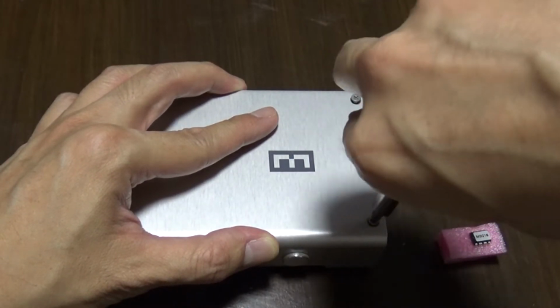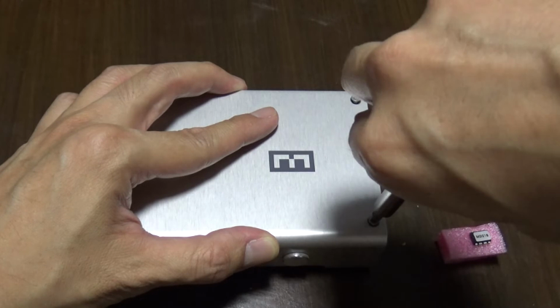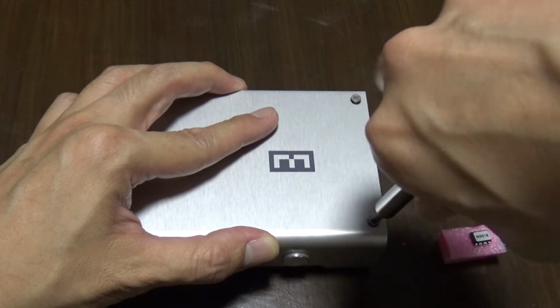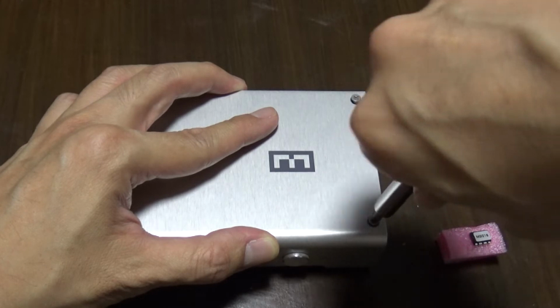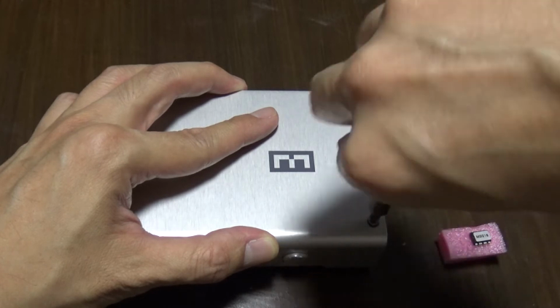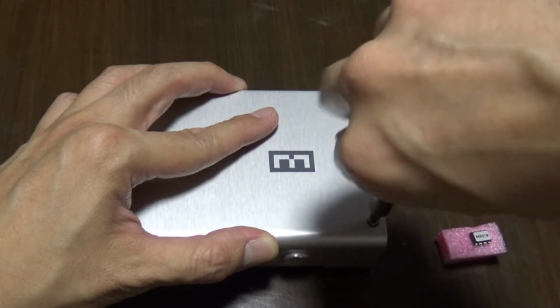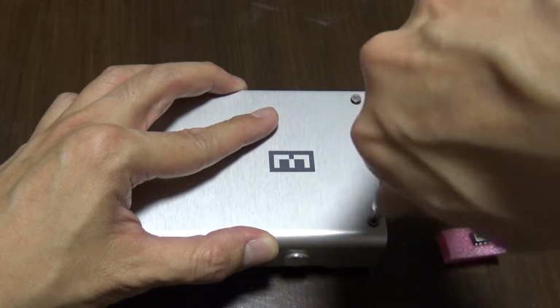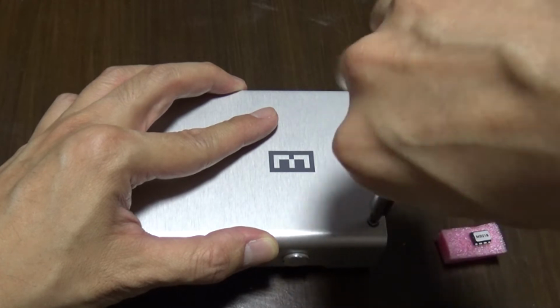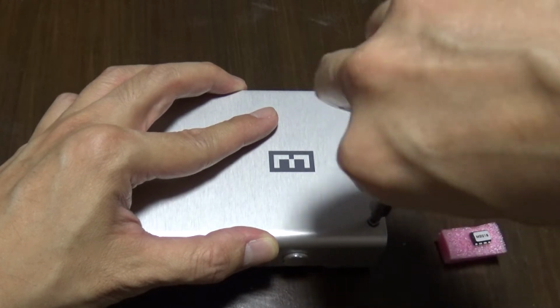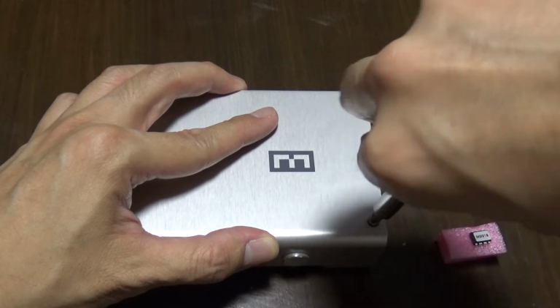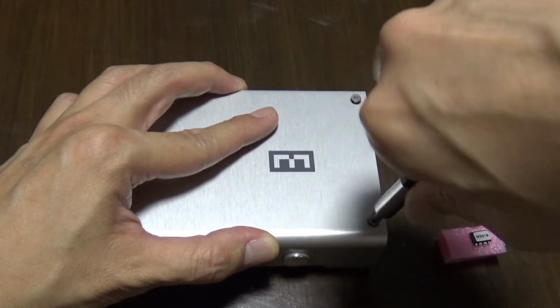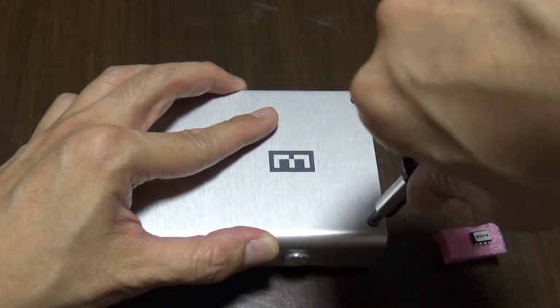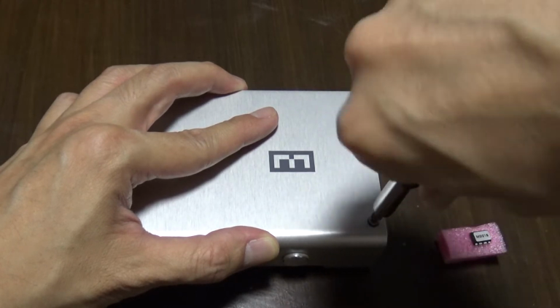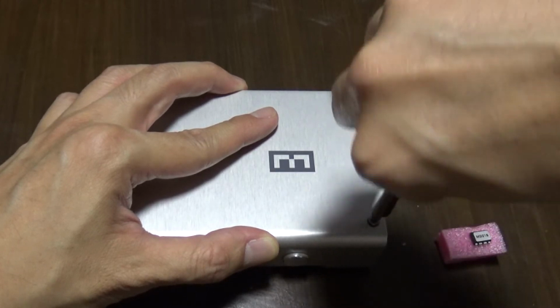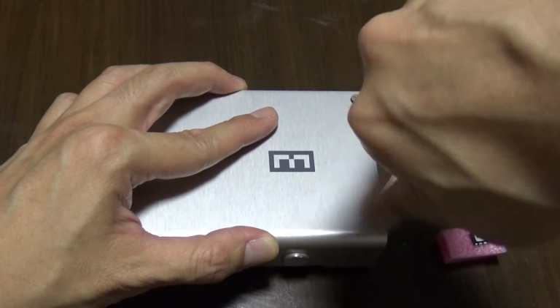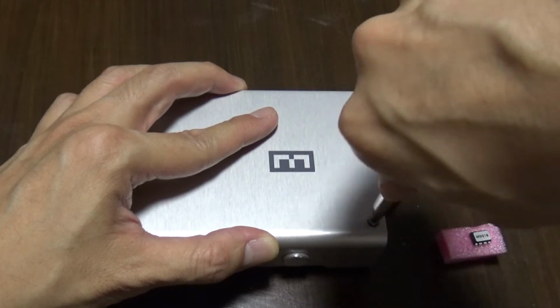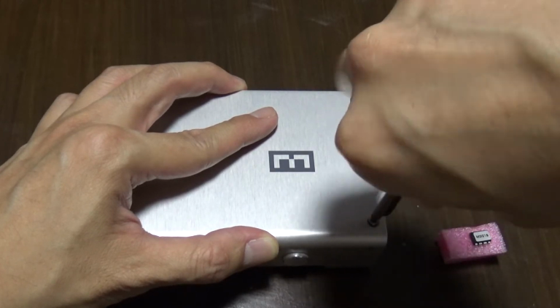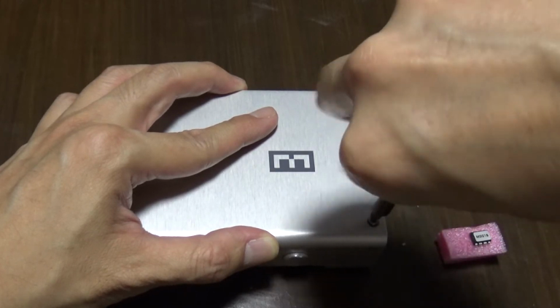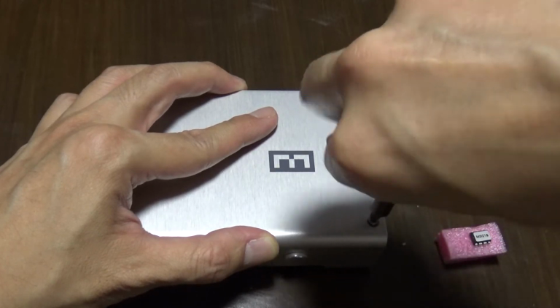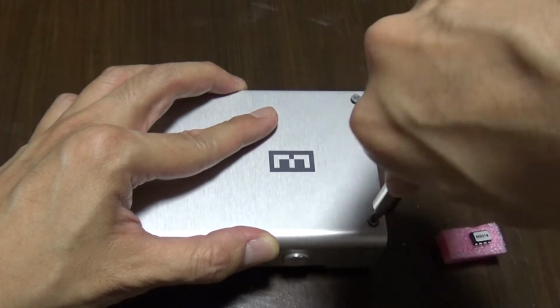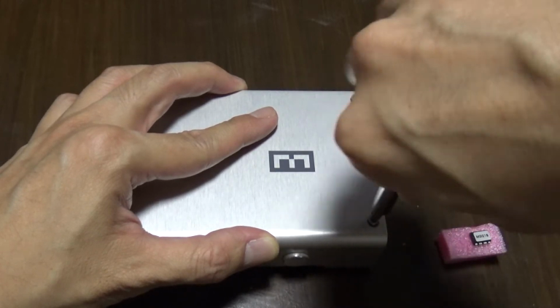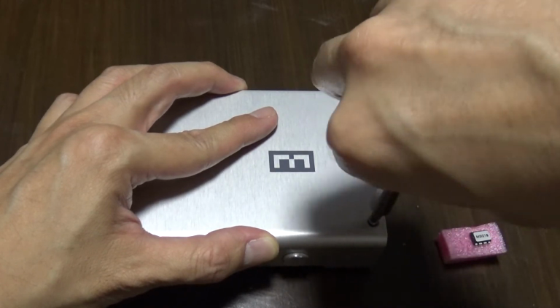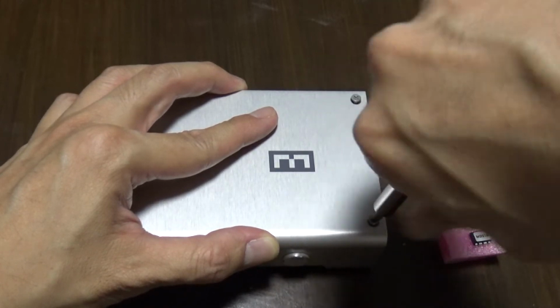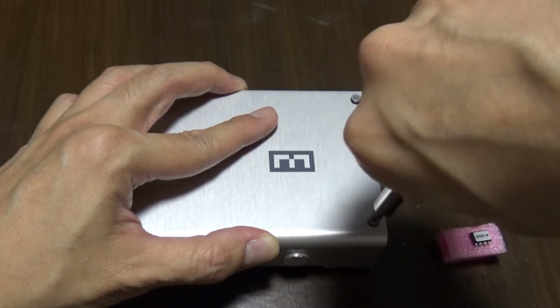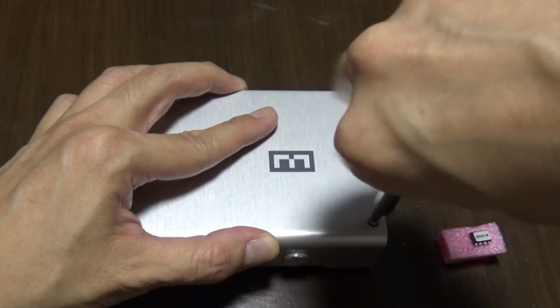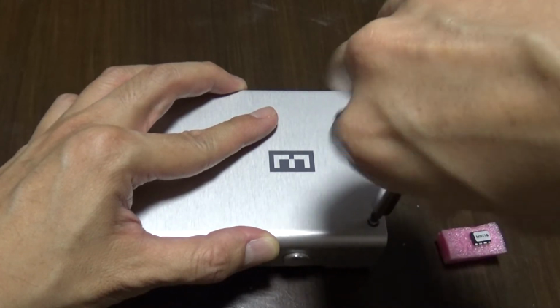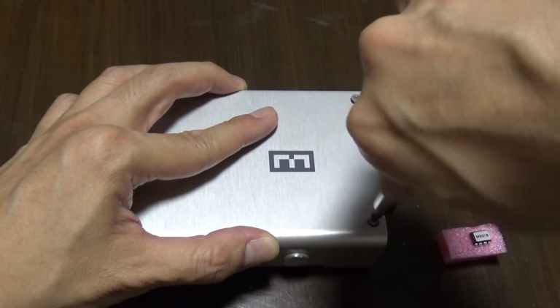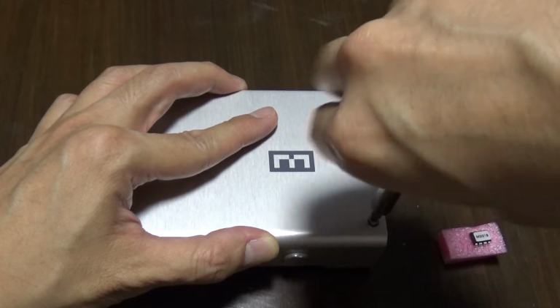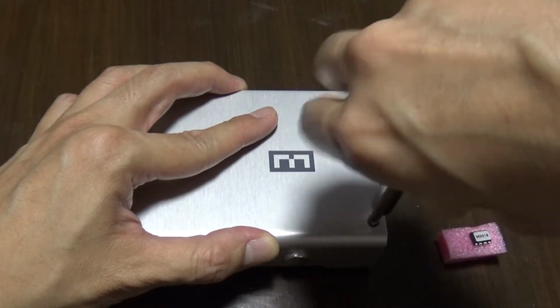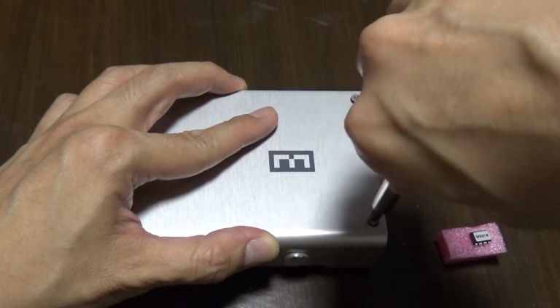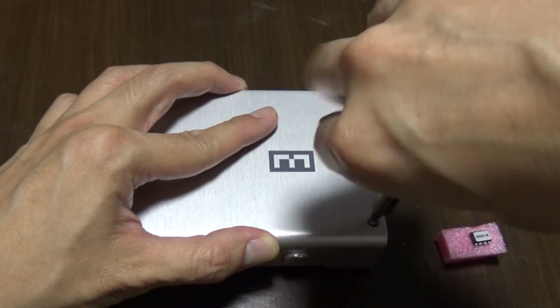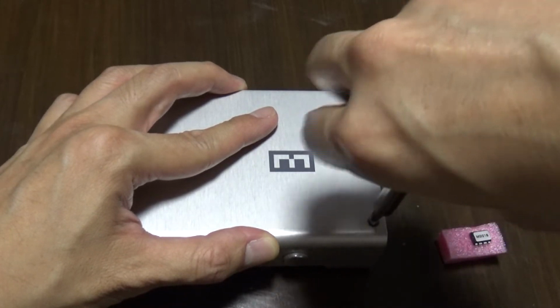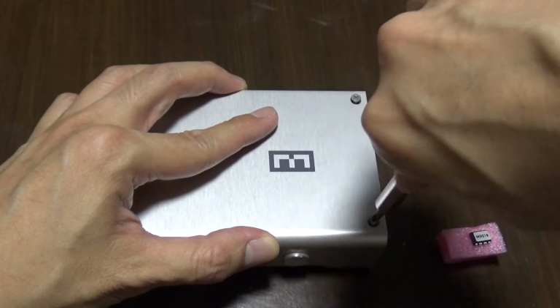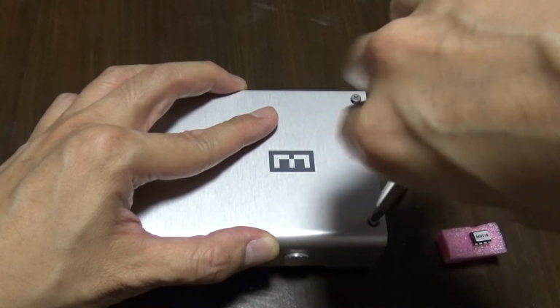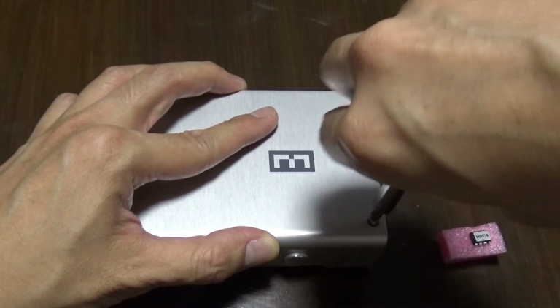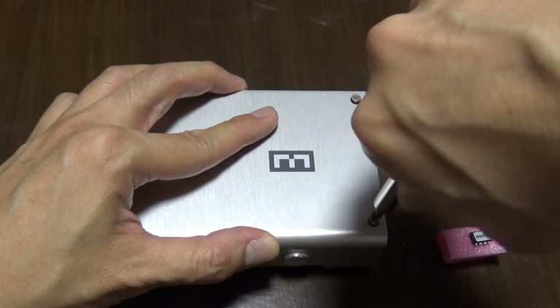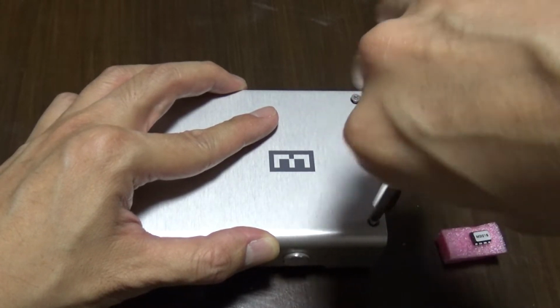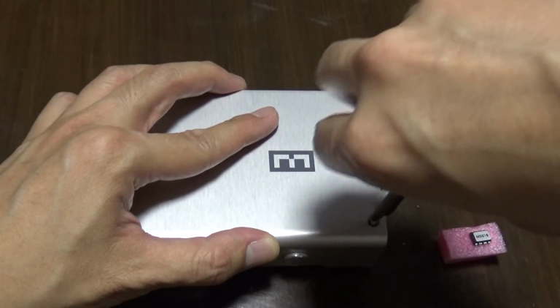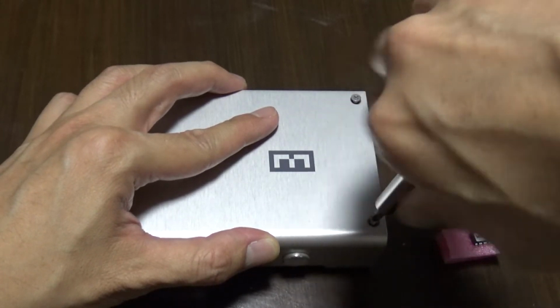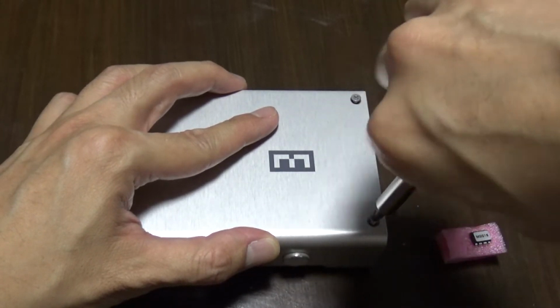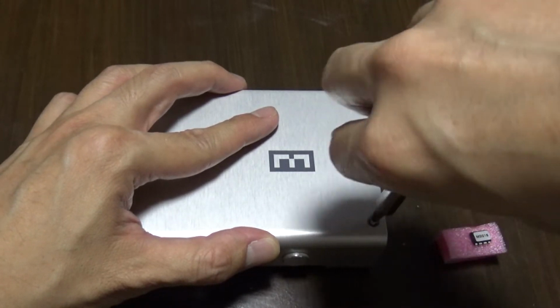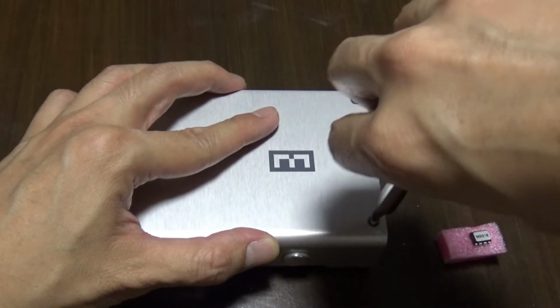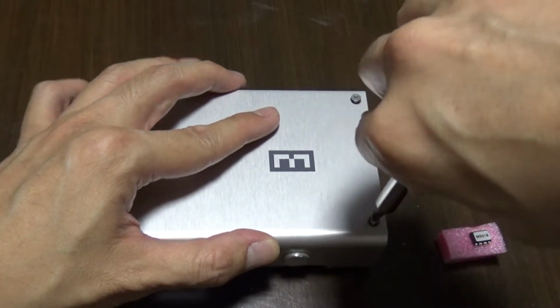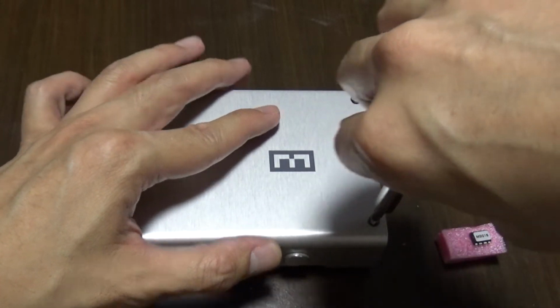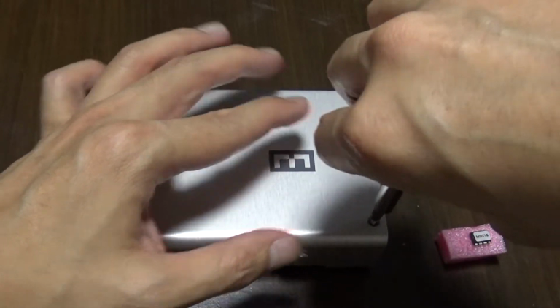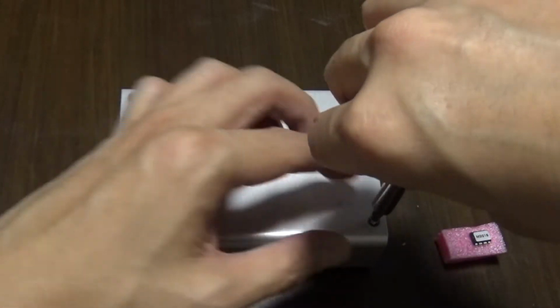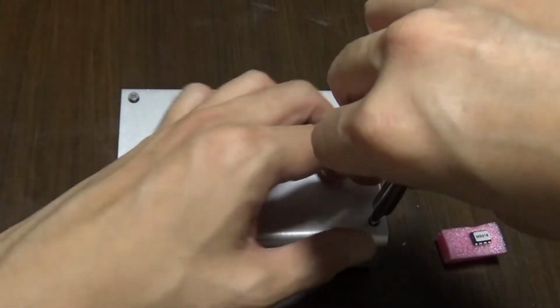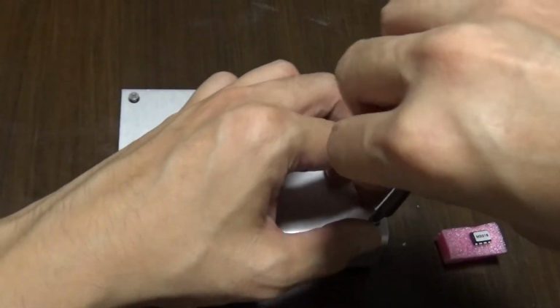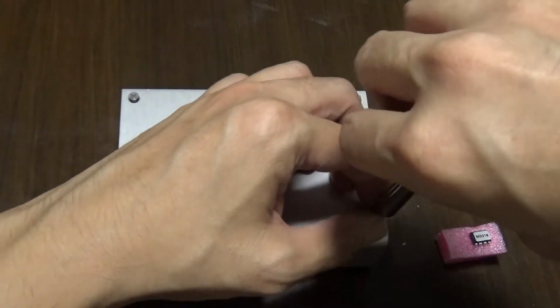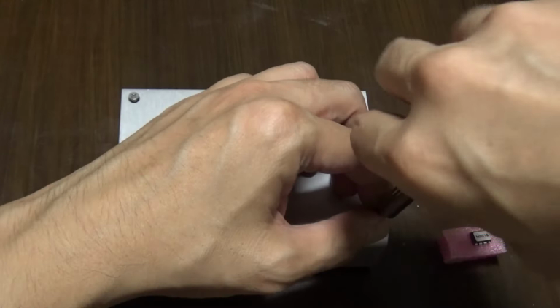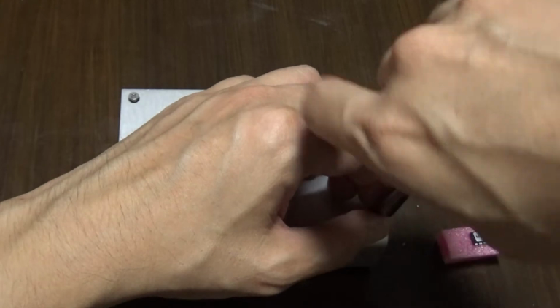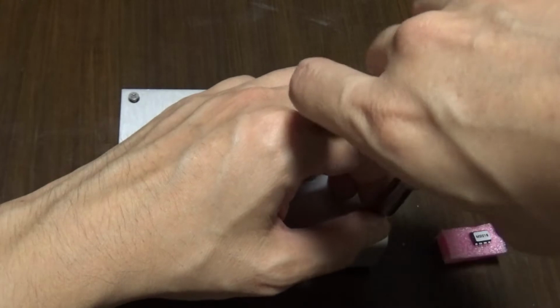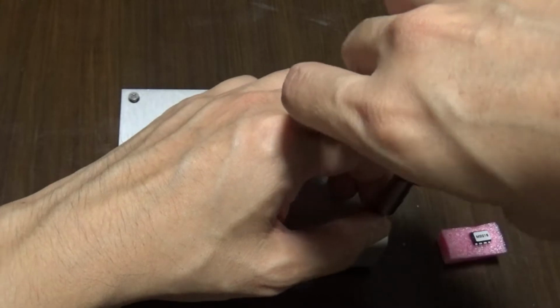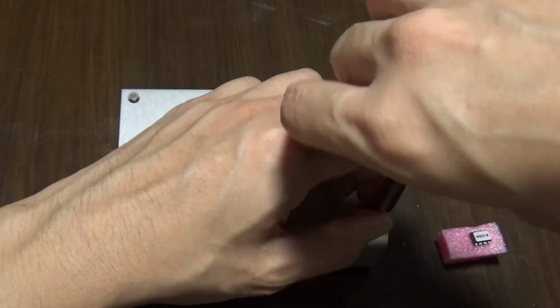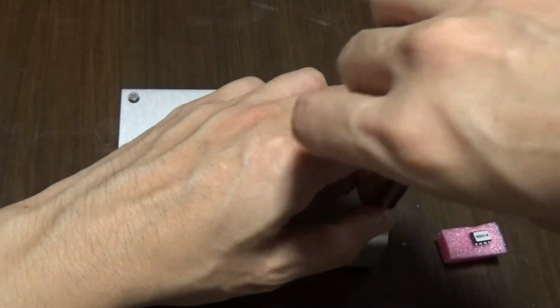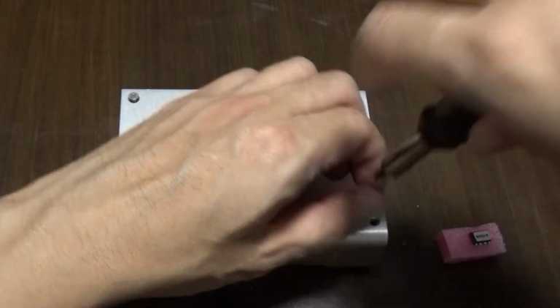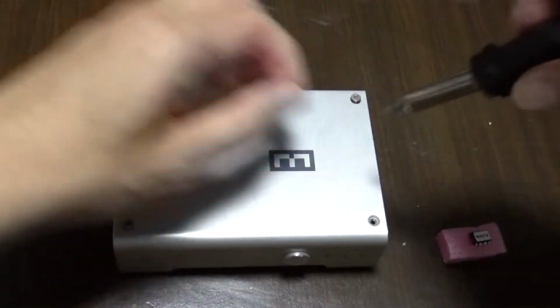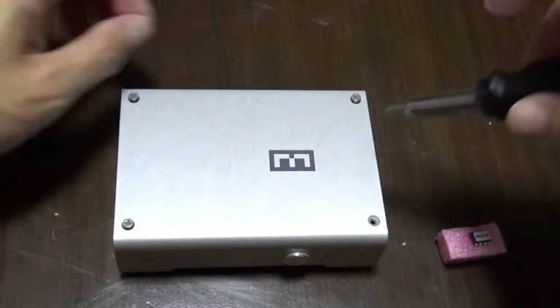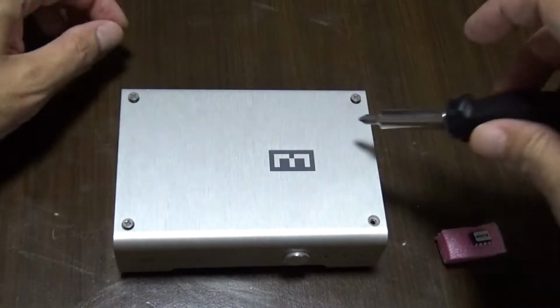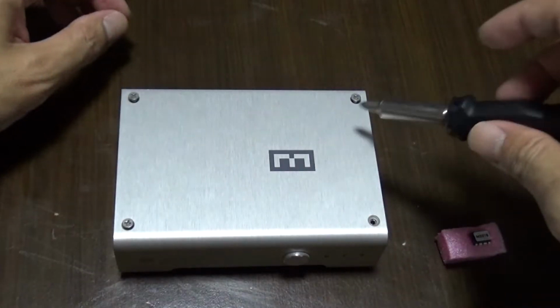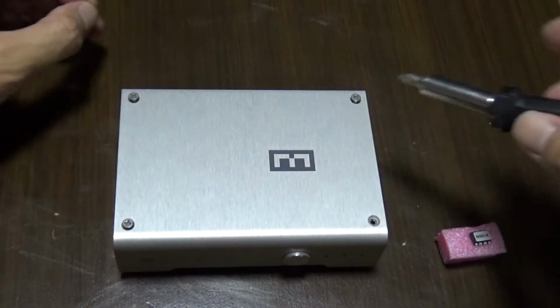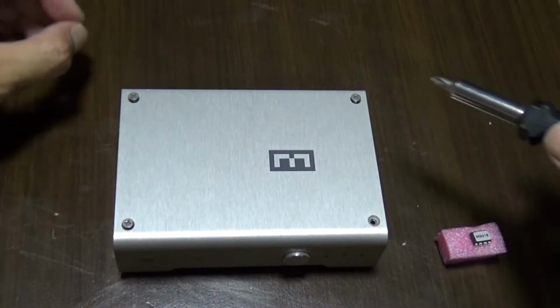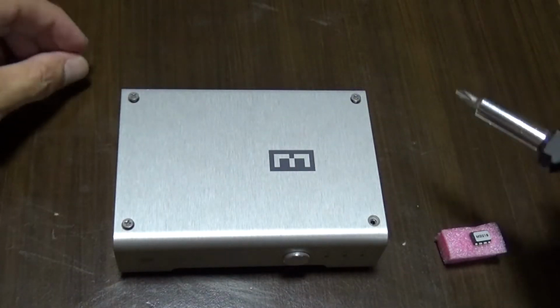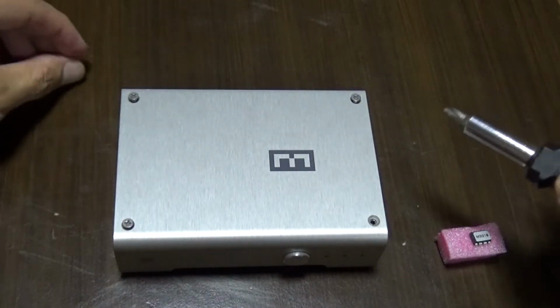For $35, if you have an older Mimby, I definitely recommend this. So let's pry it open and do the upgrade.